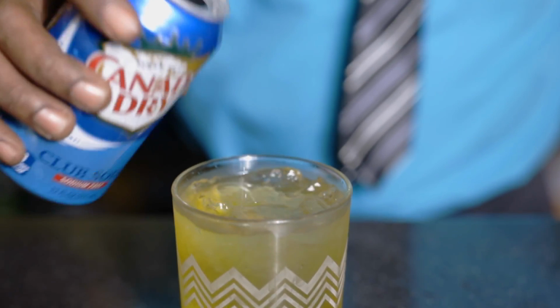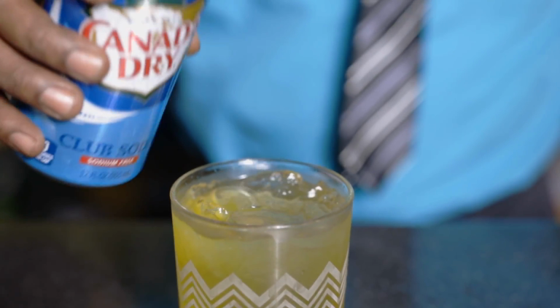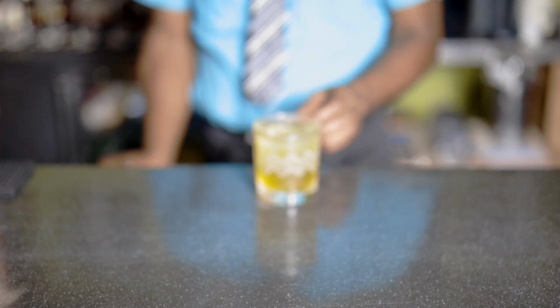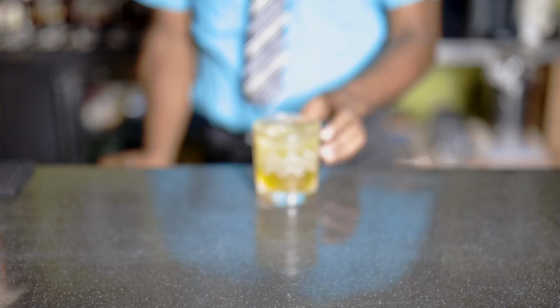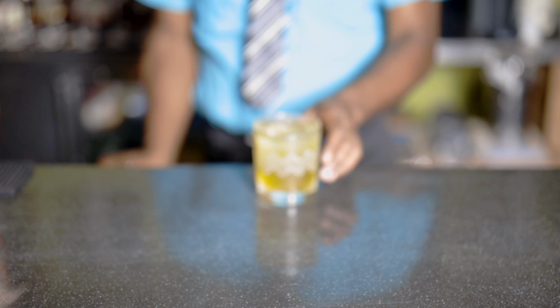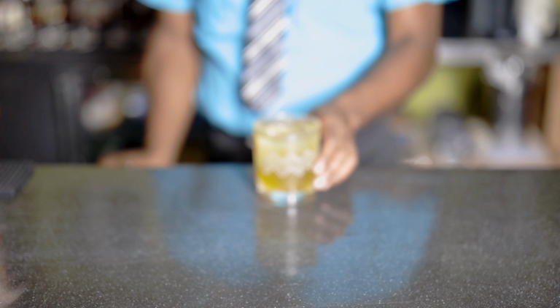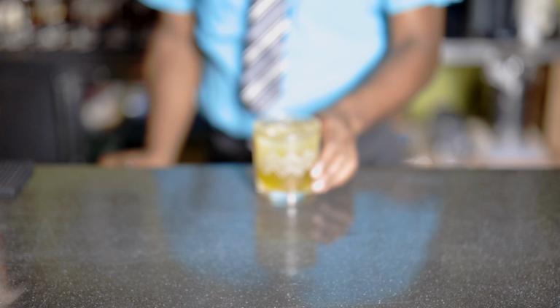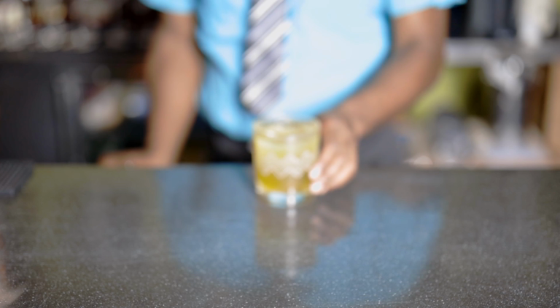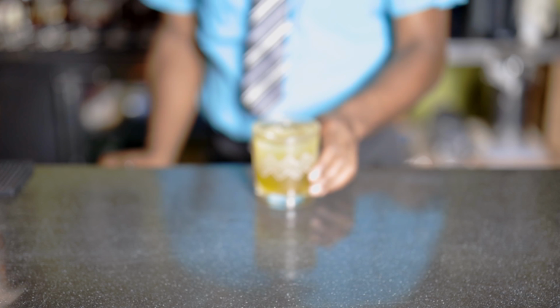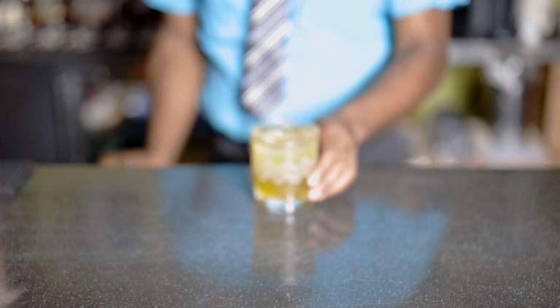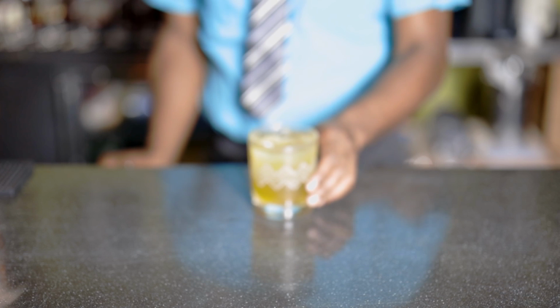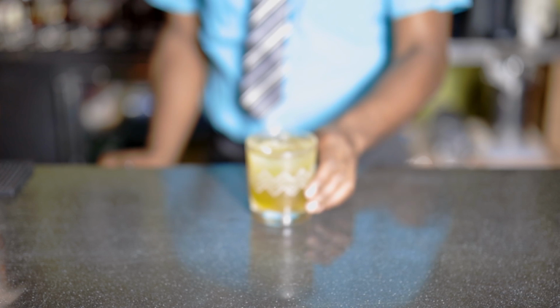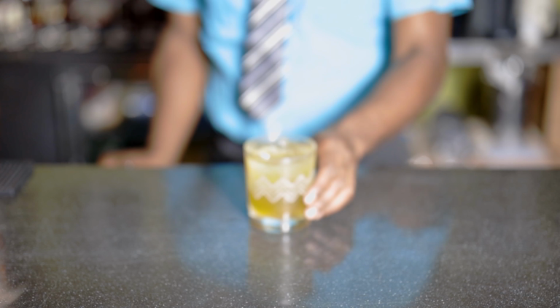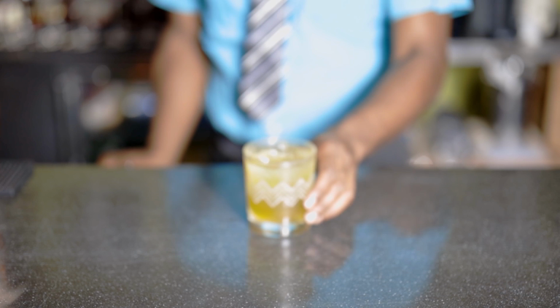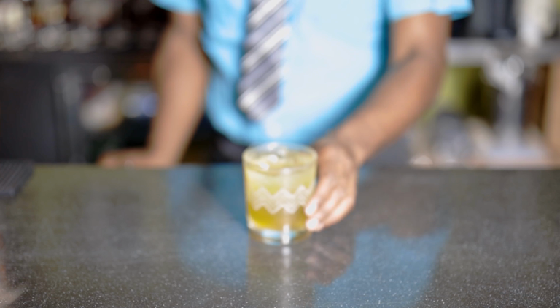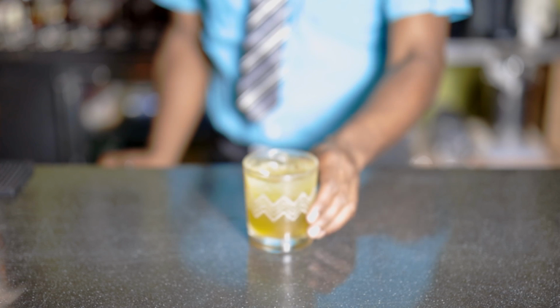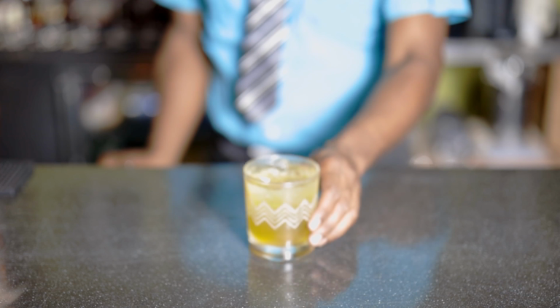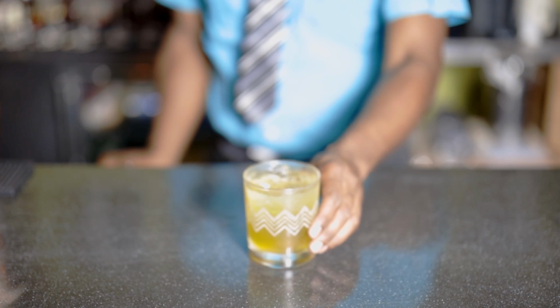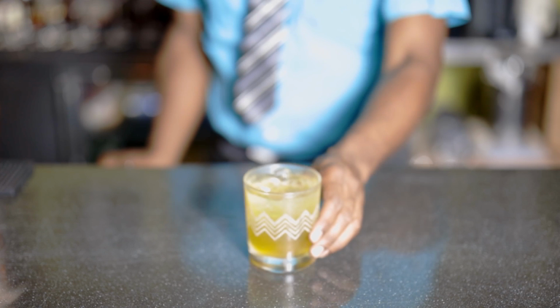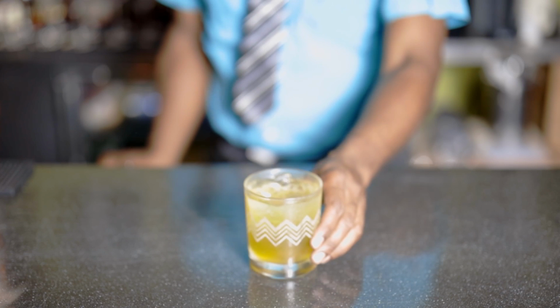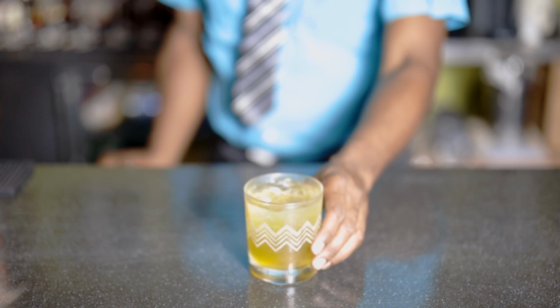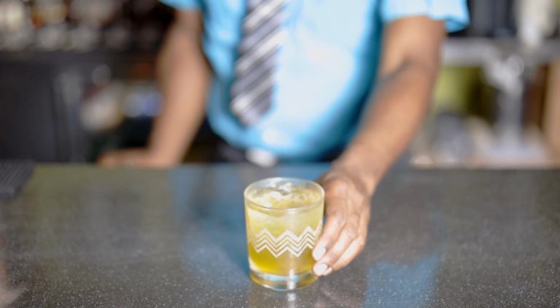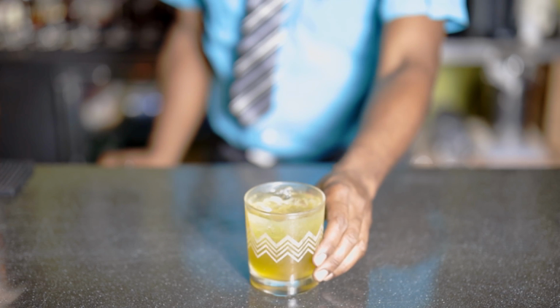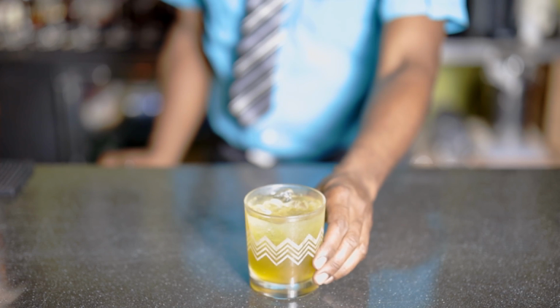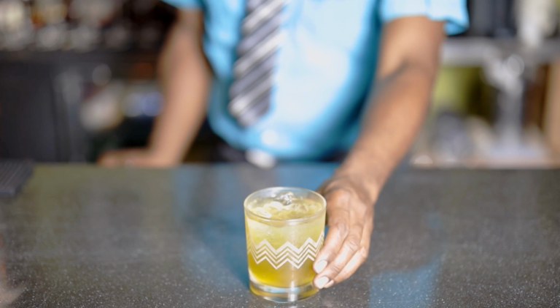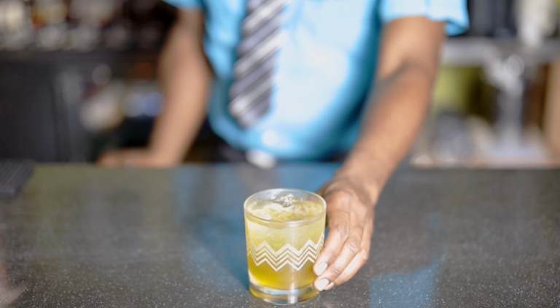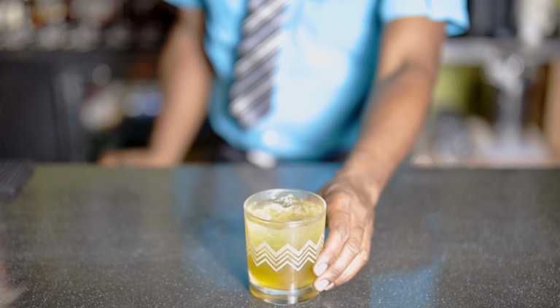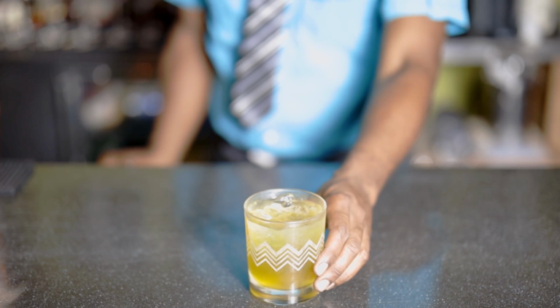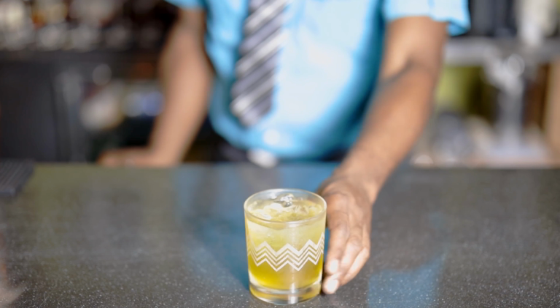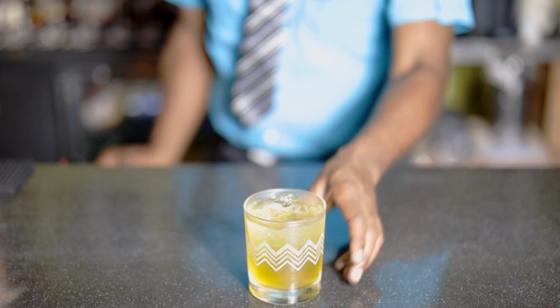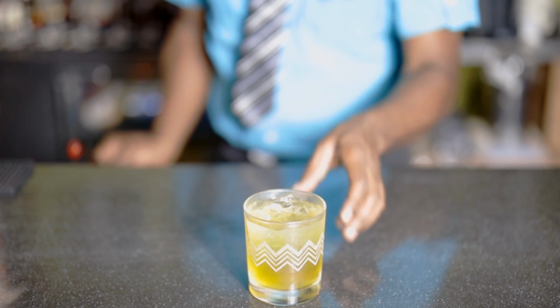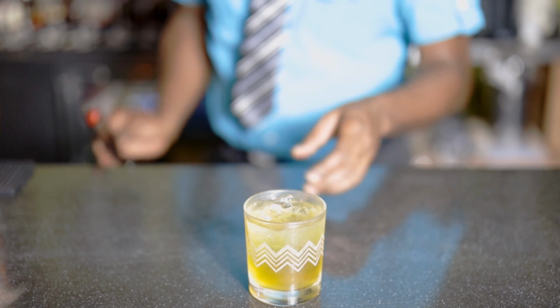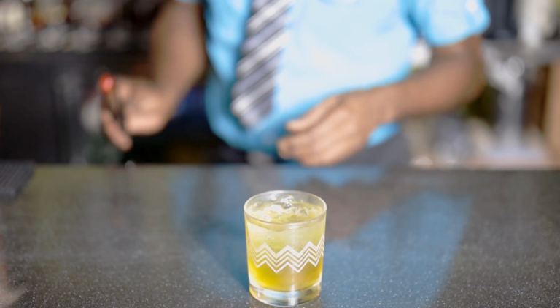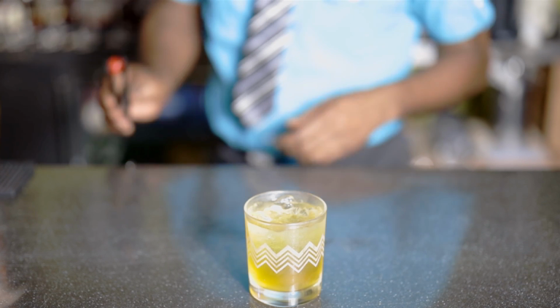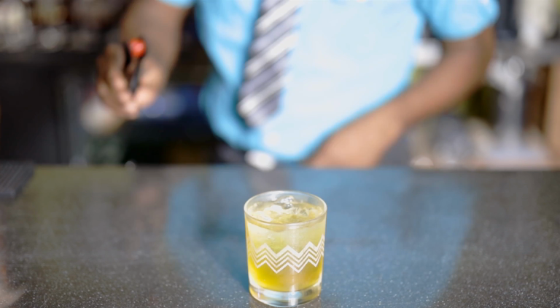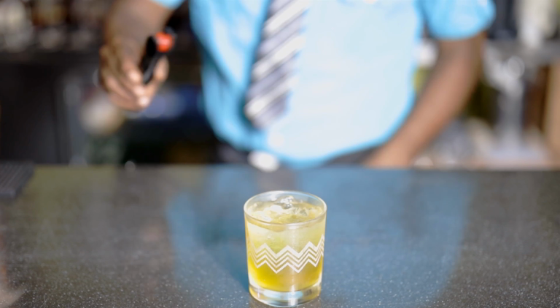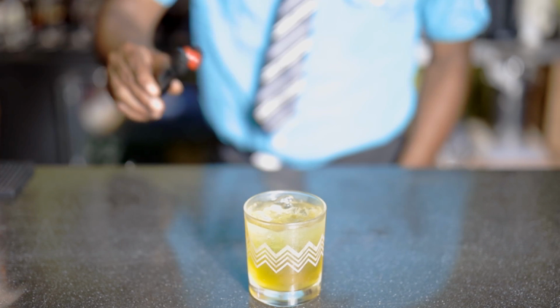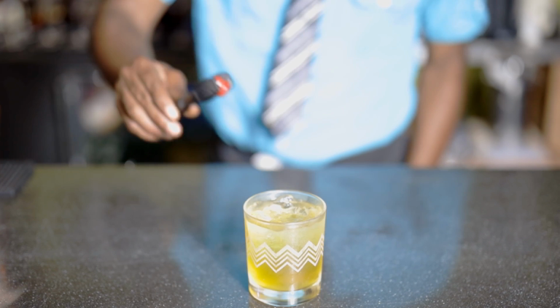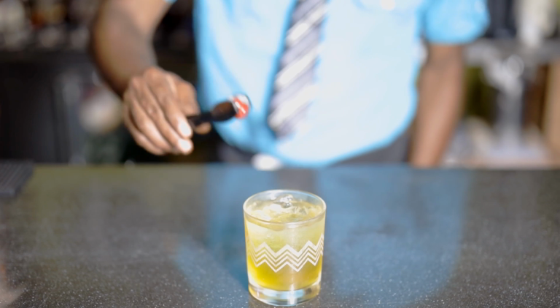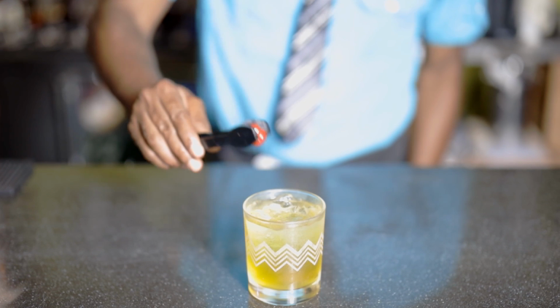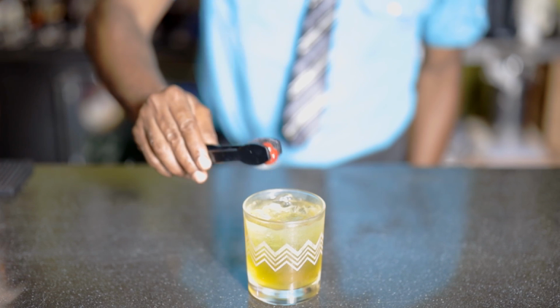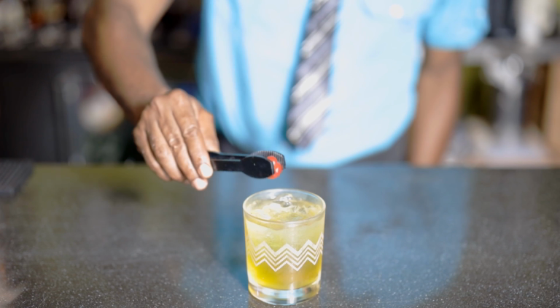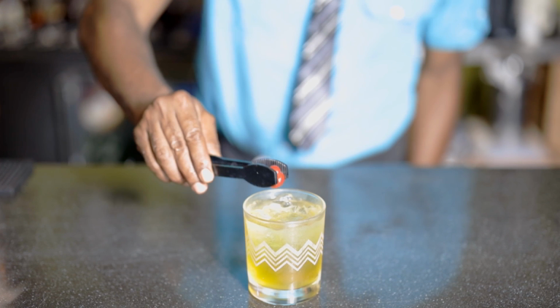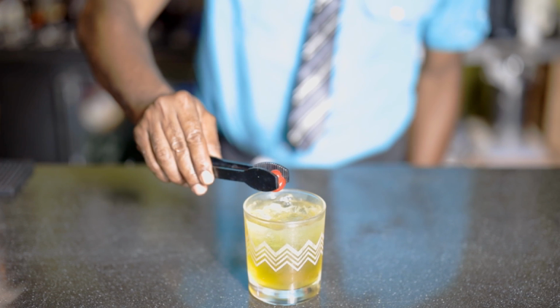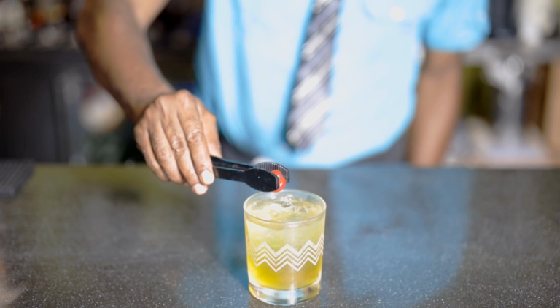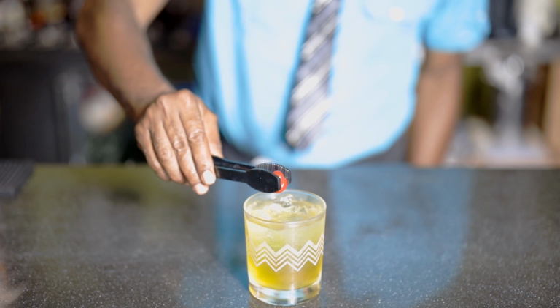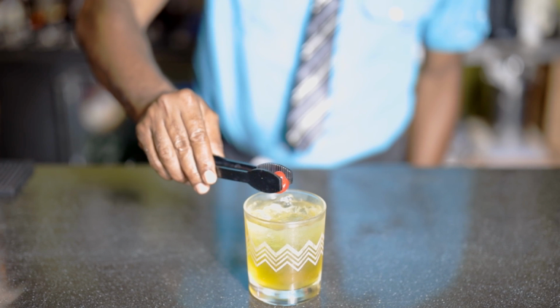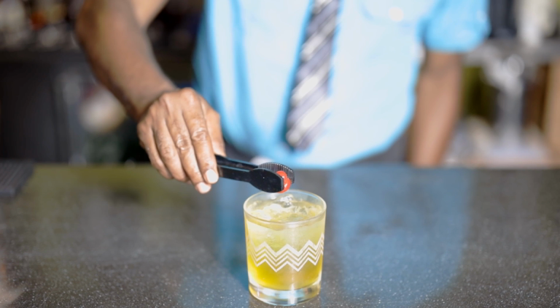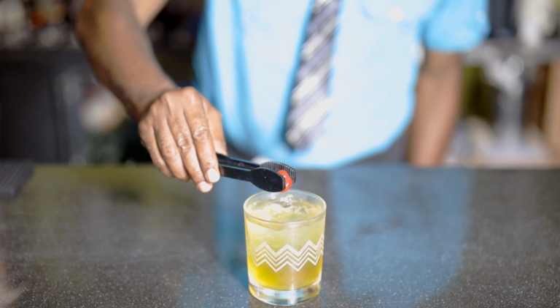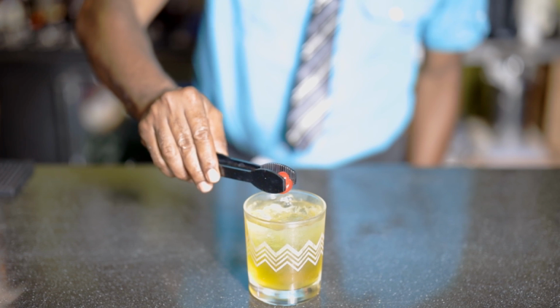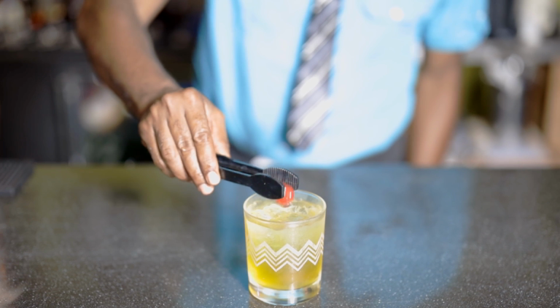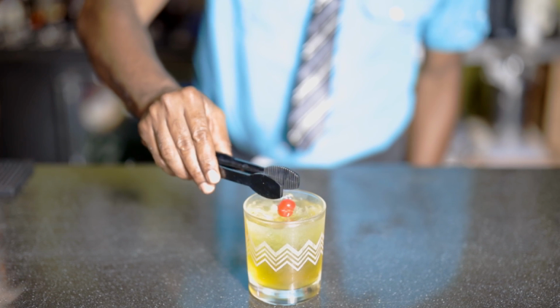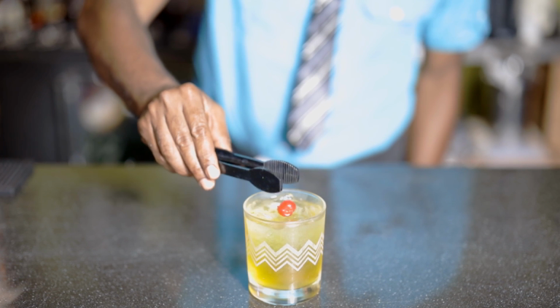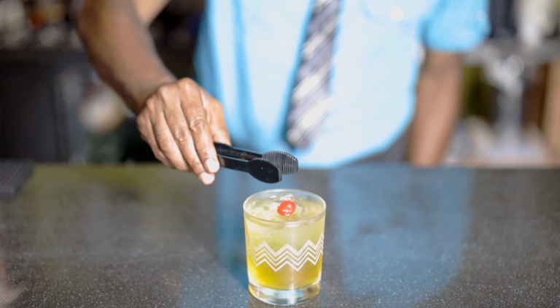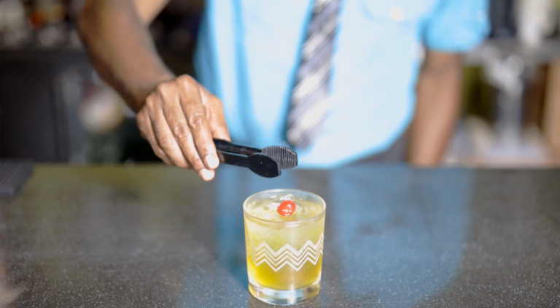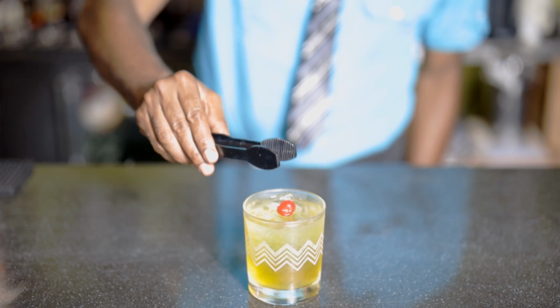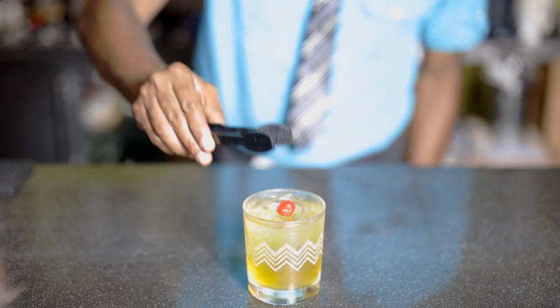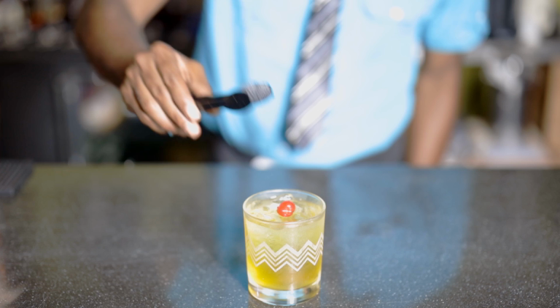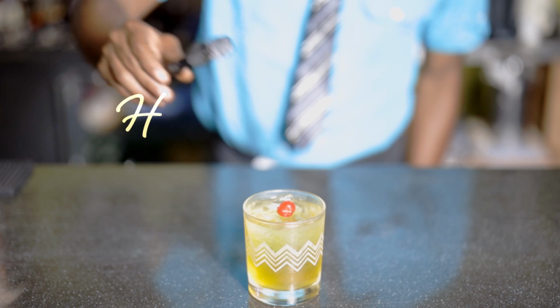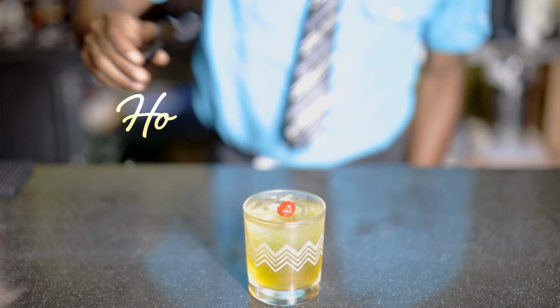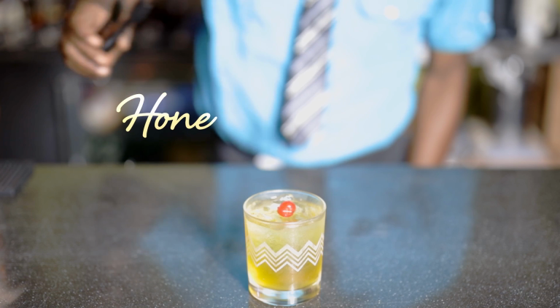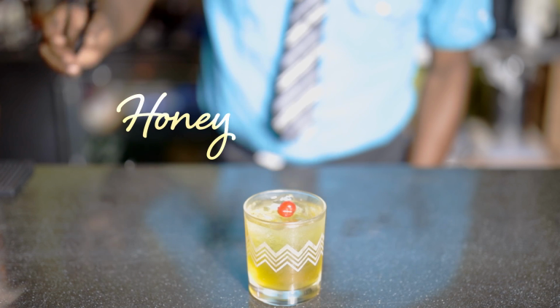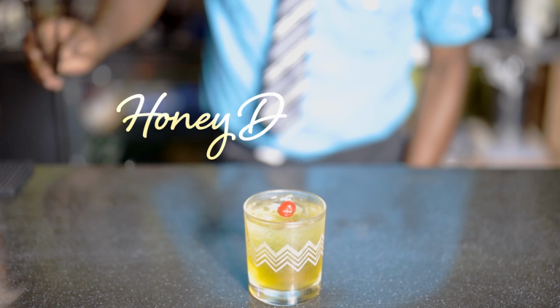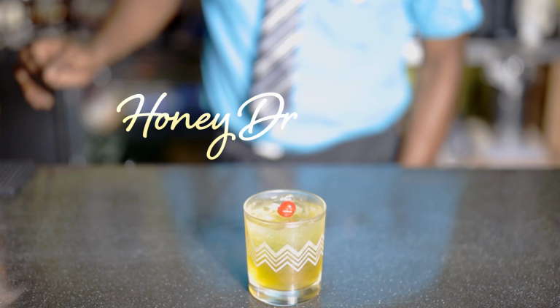And Maraschino cherry. The Honey Drew 2016.